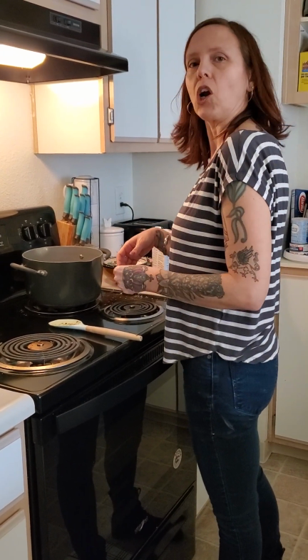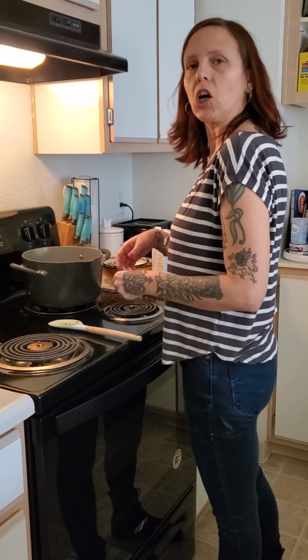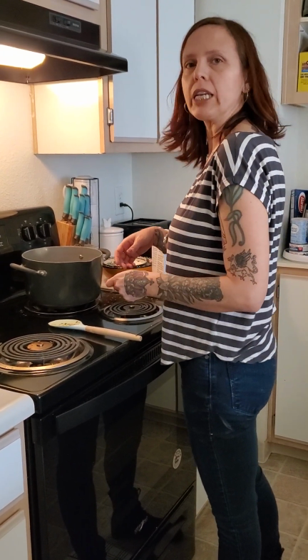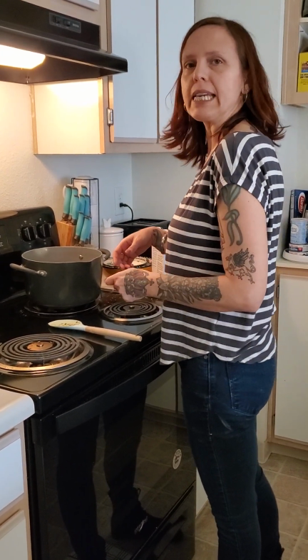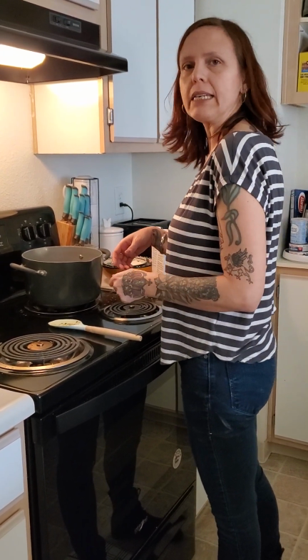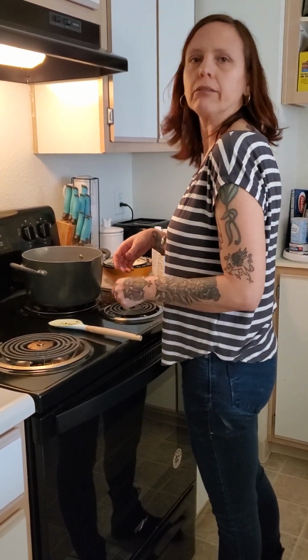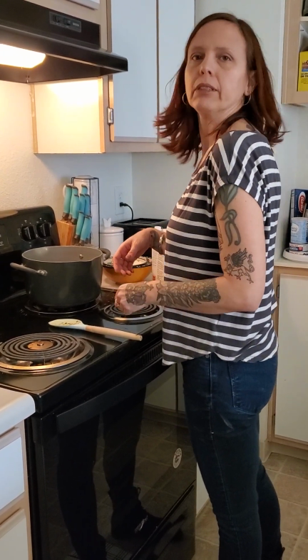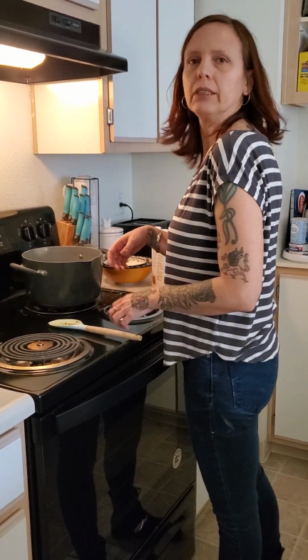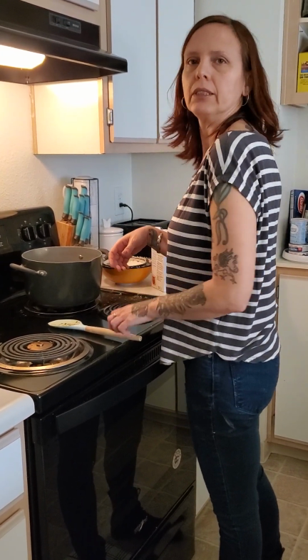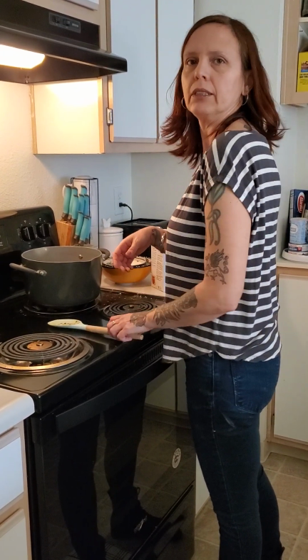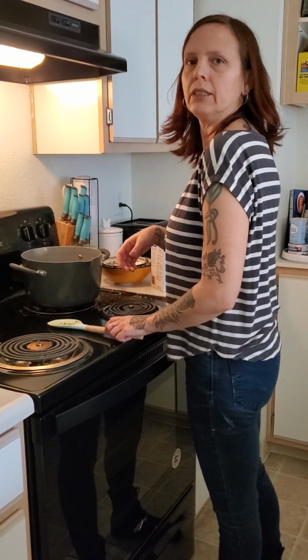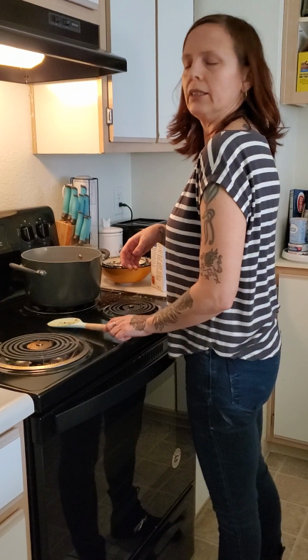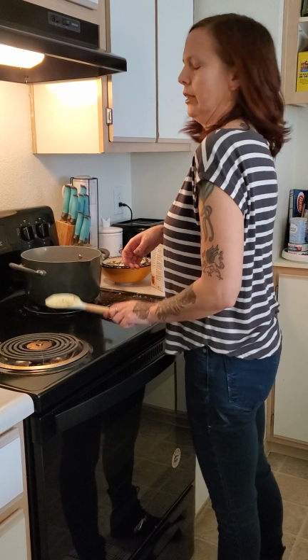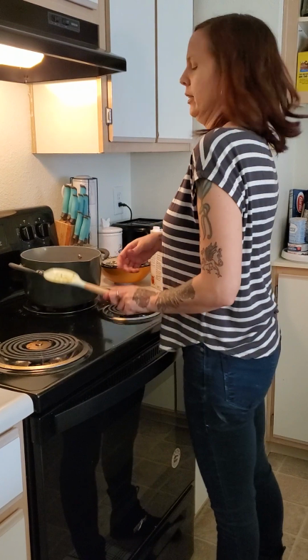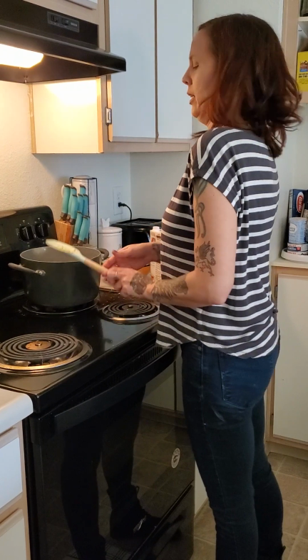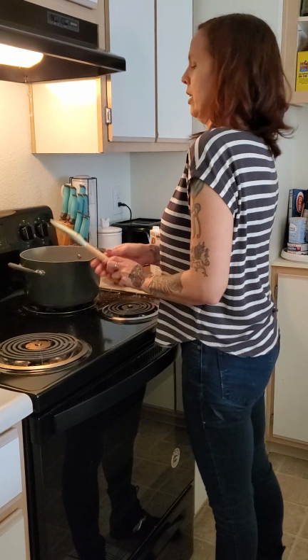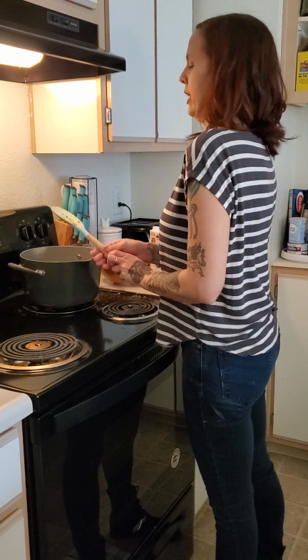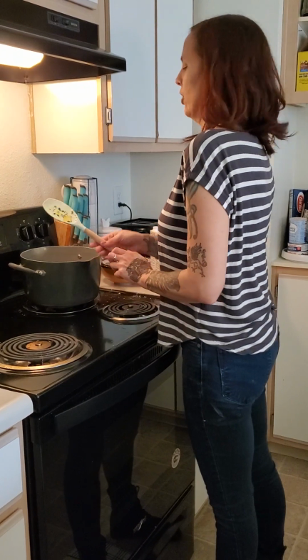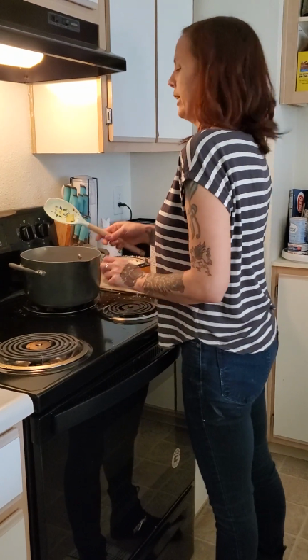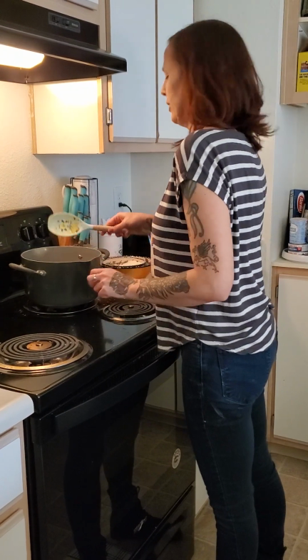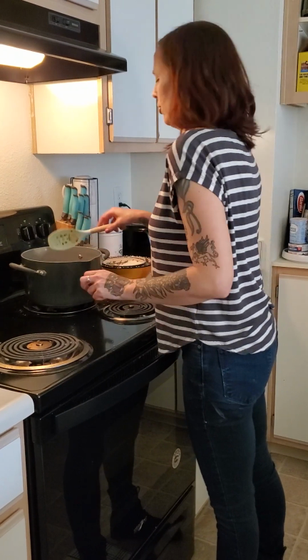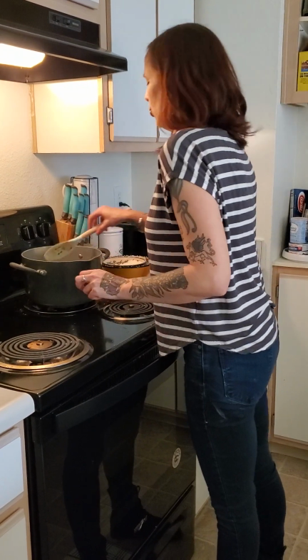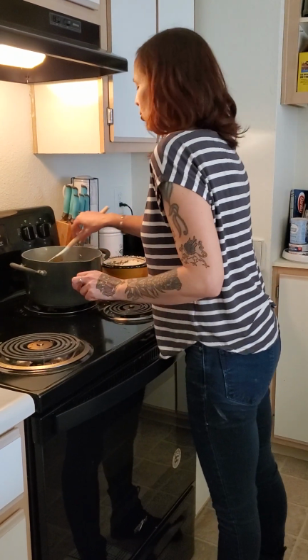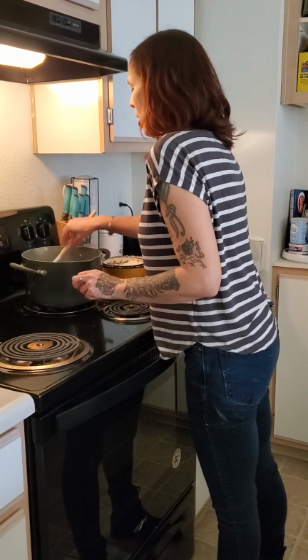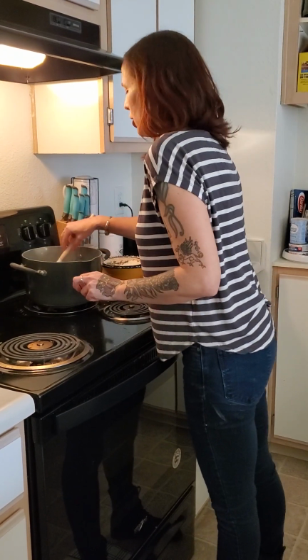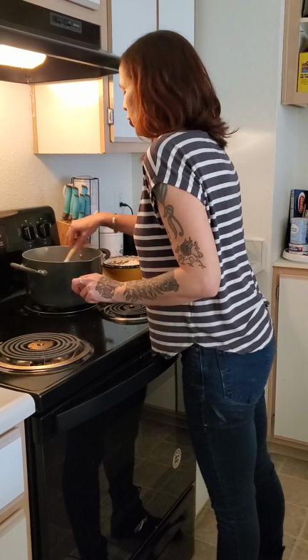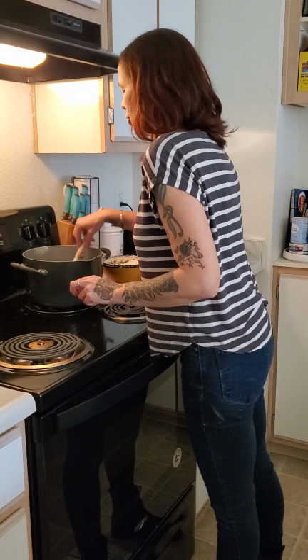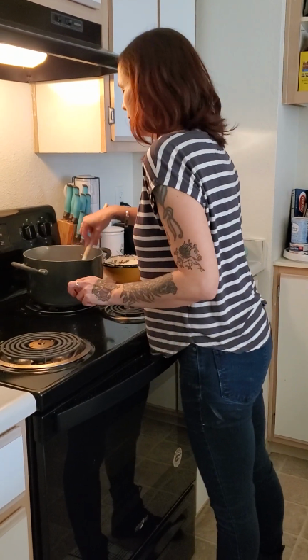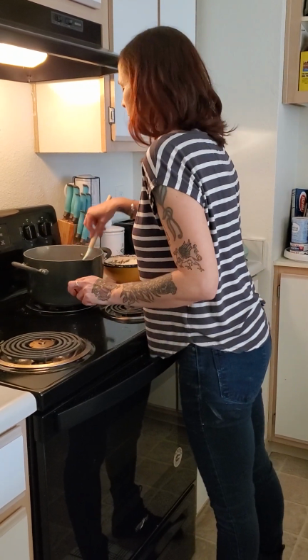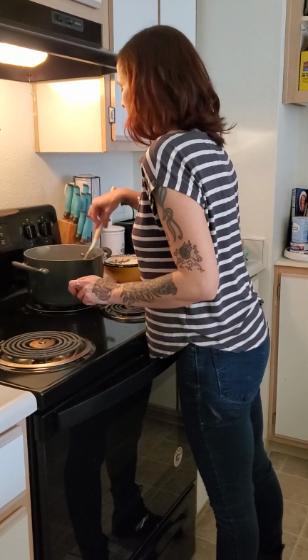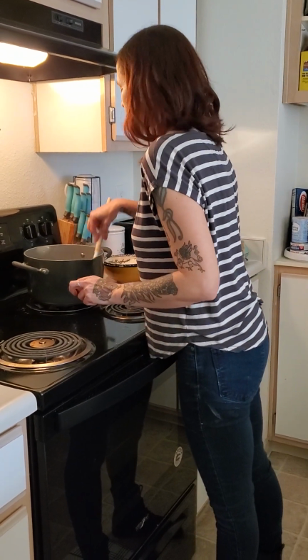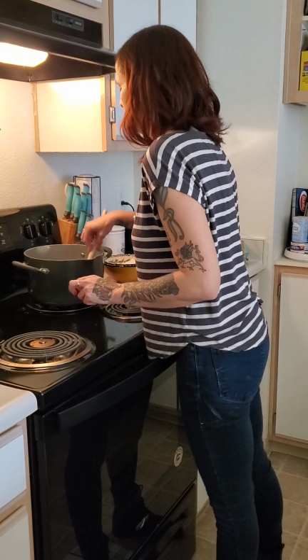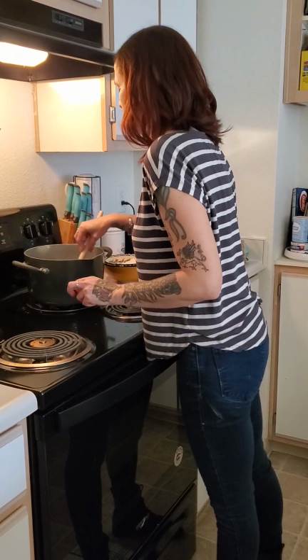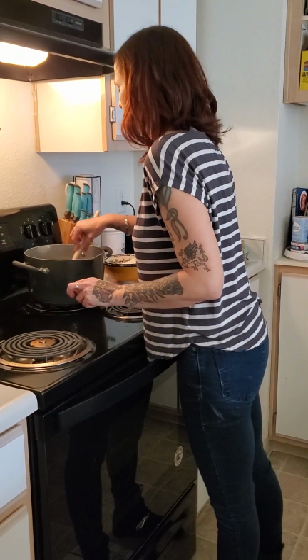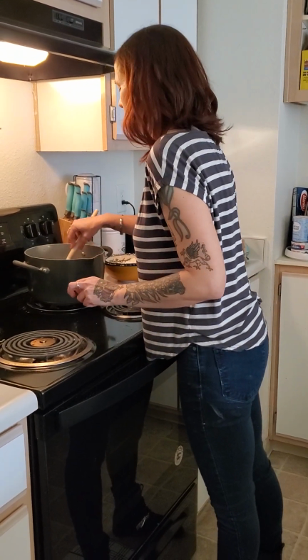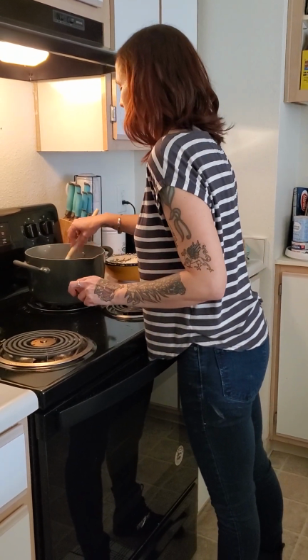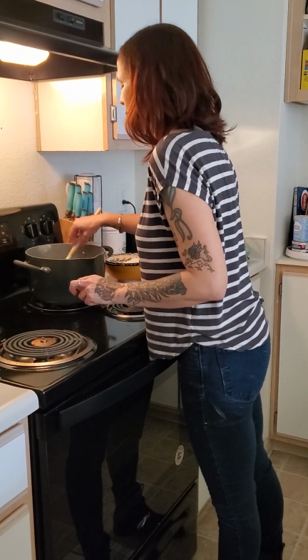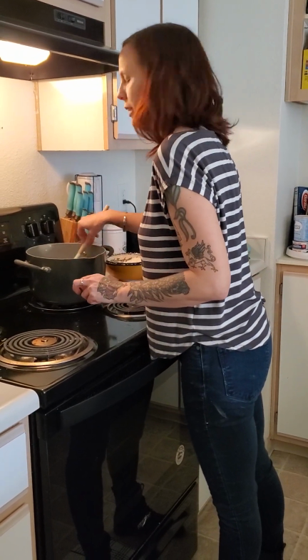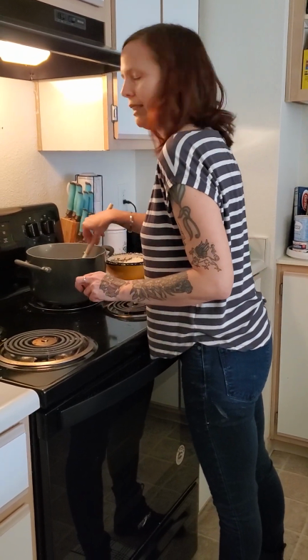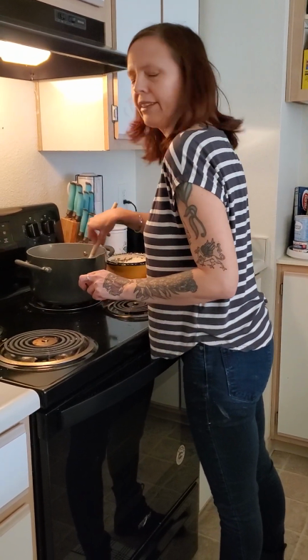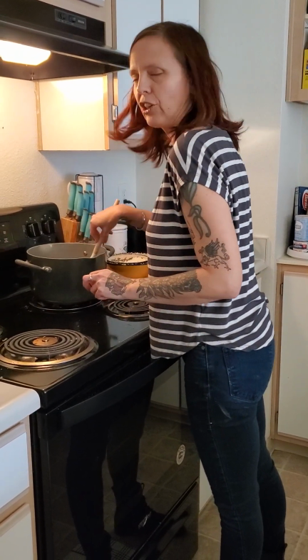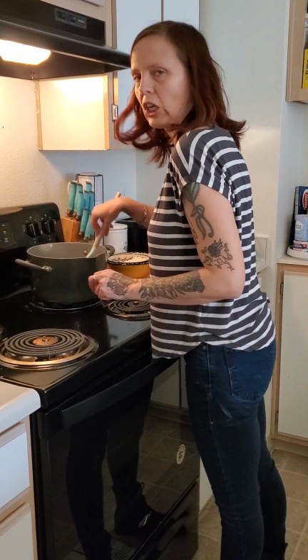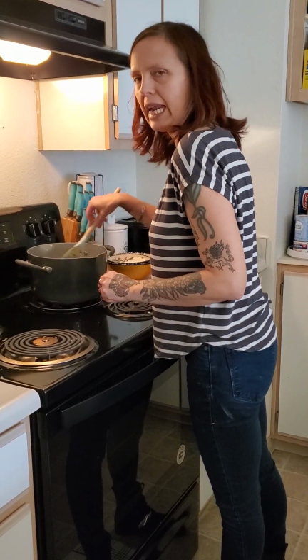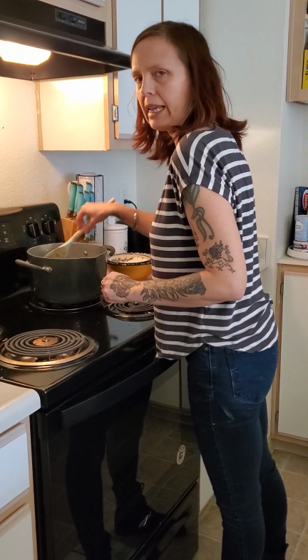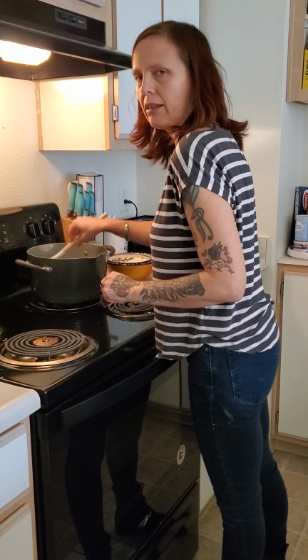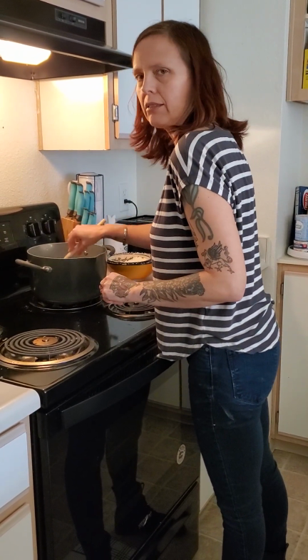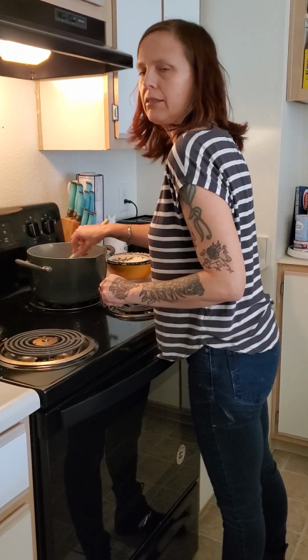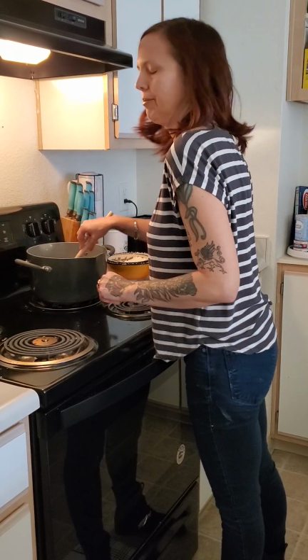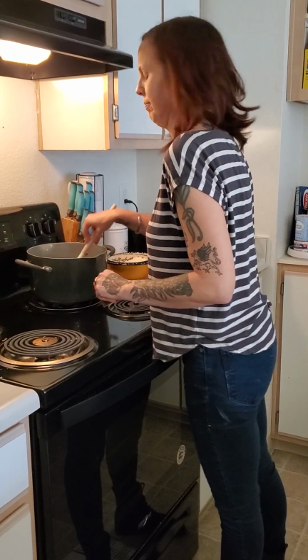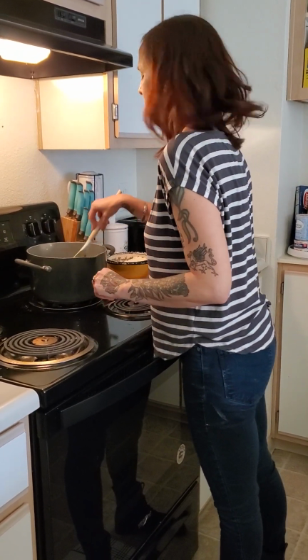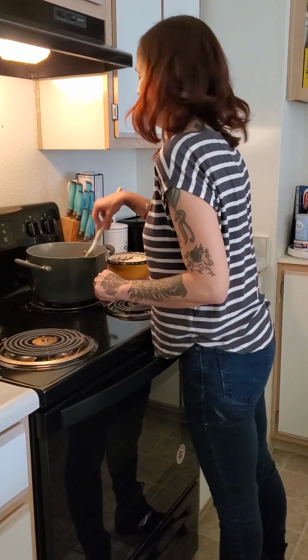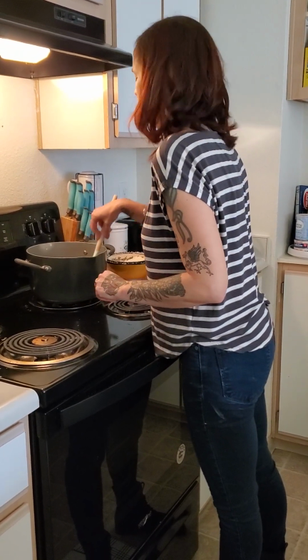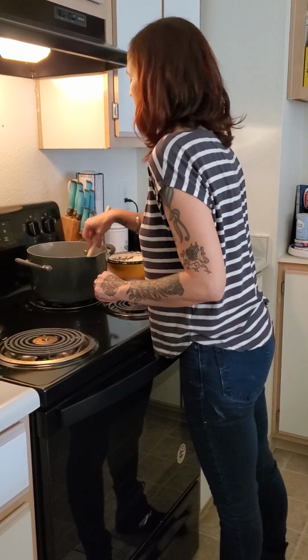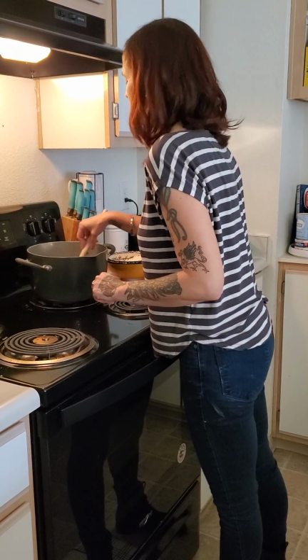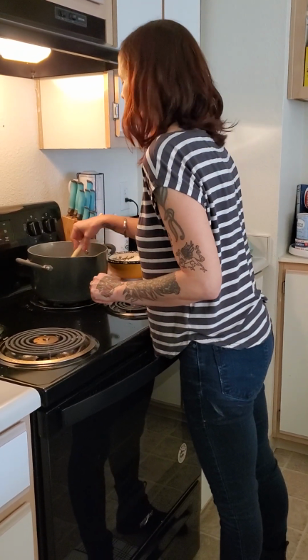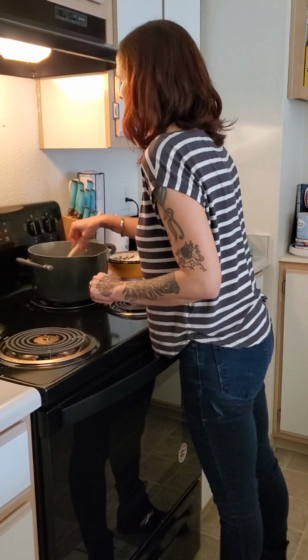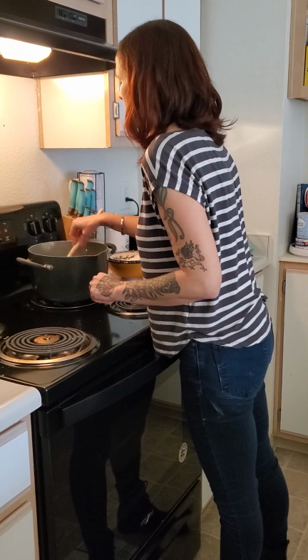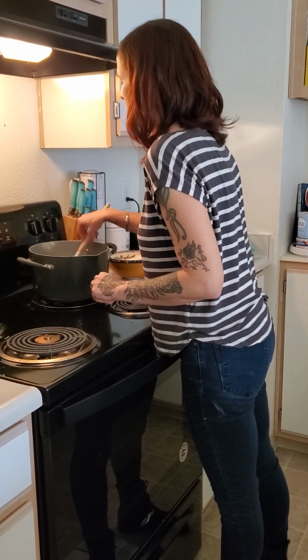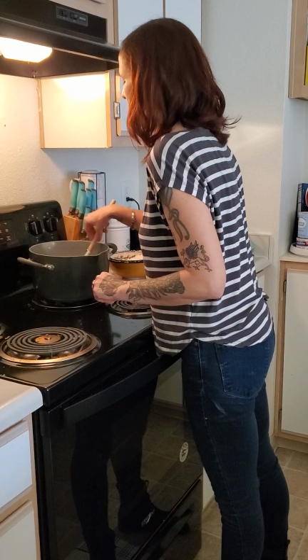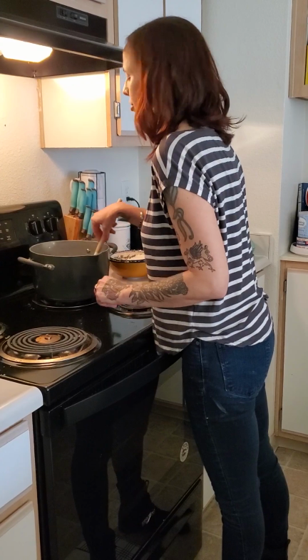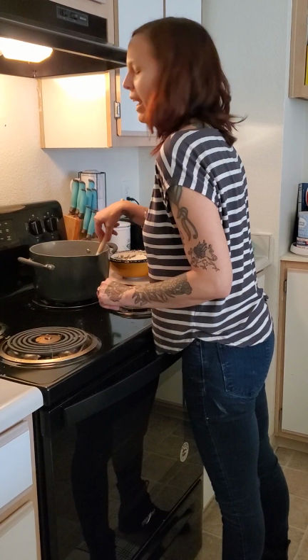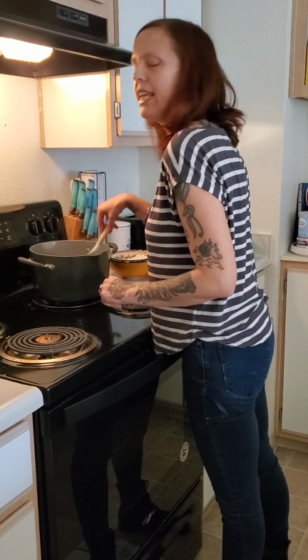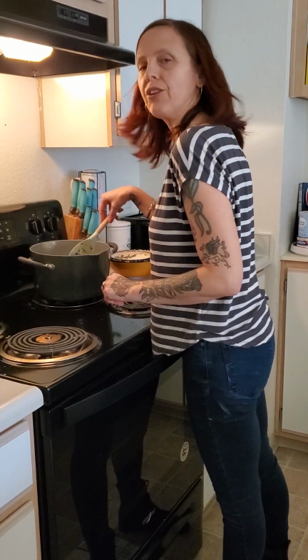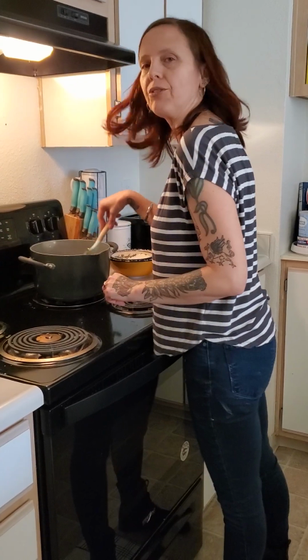Then we'll serve it over some mashed potatoes and we'll have ourselves a hearty Hungarian goulash for an early dinner. Thank you.